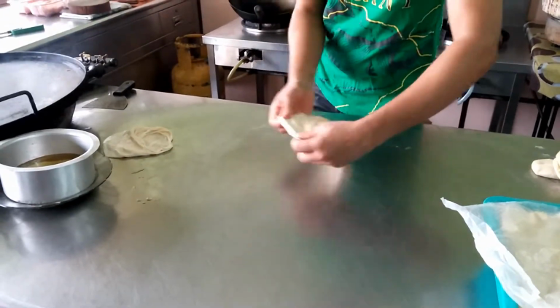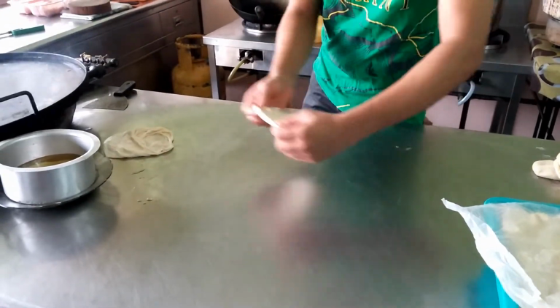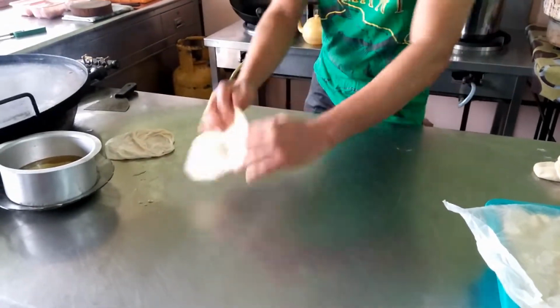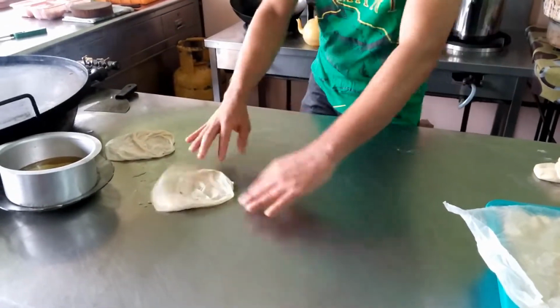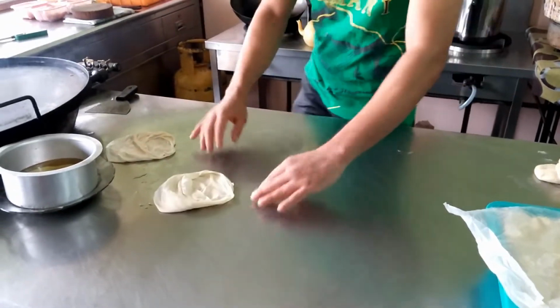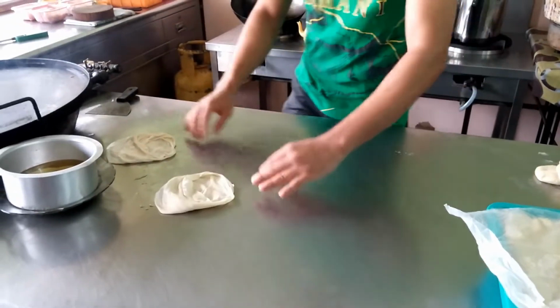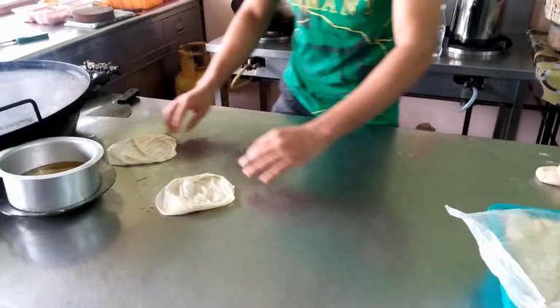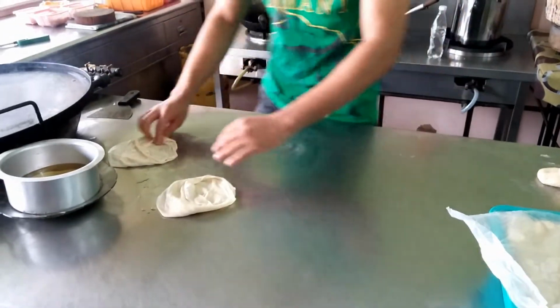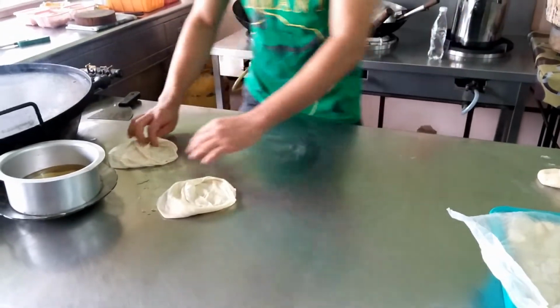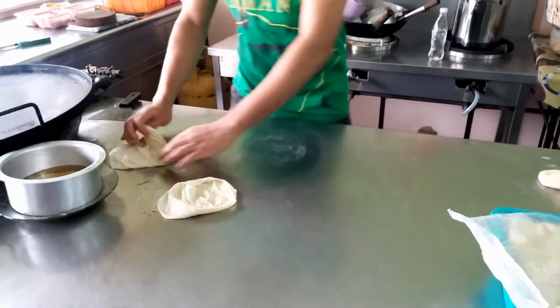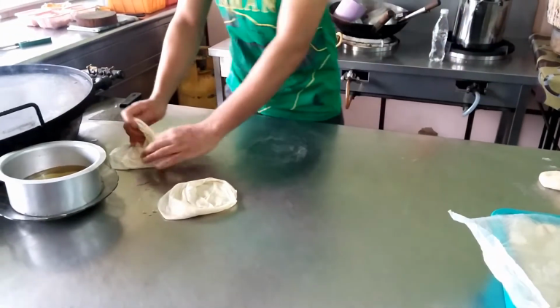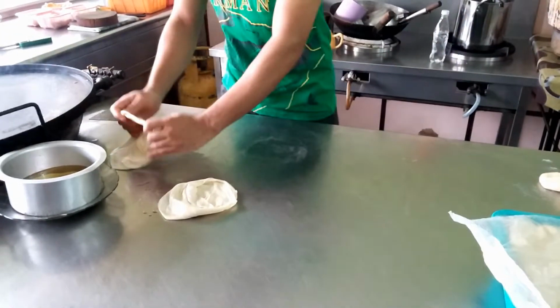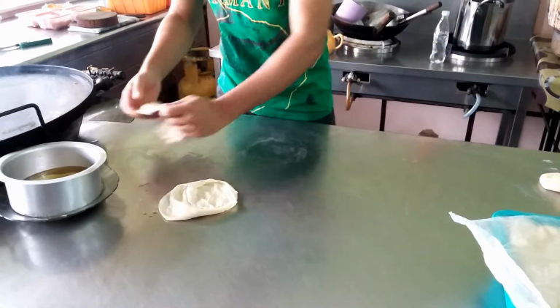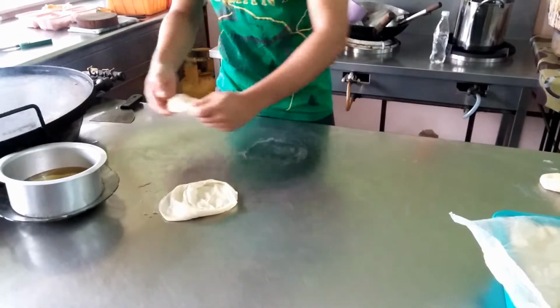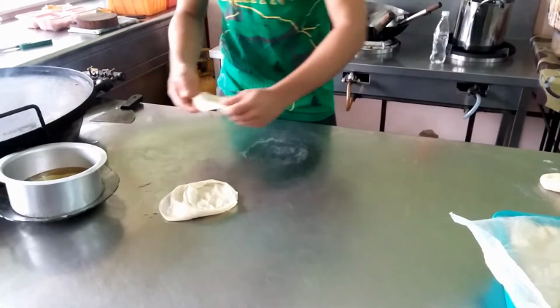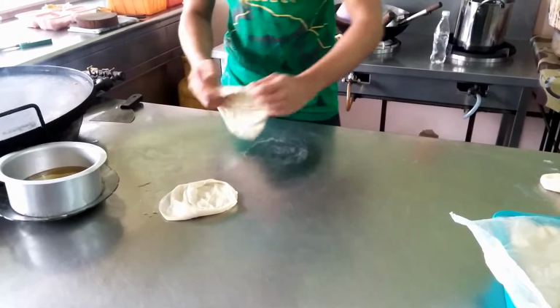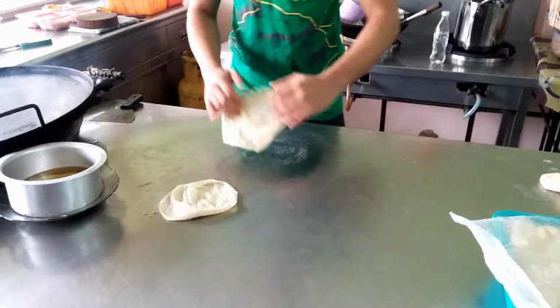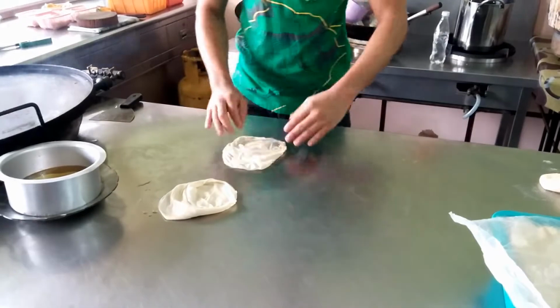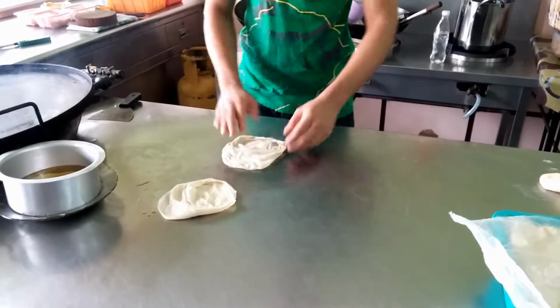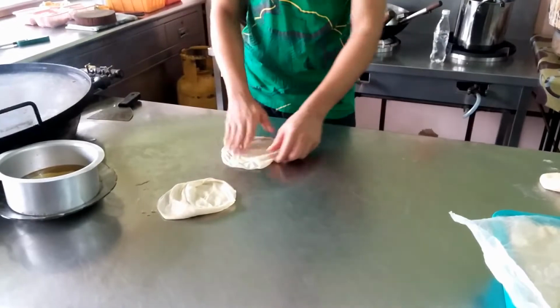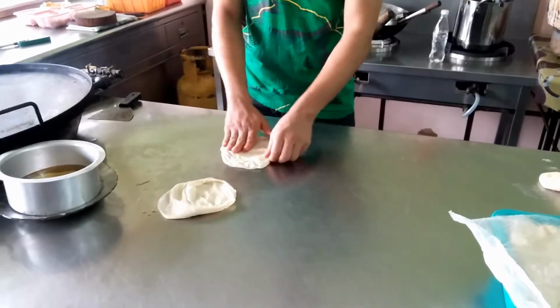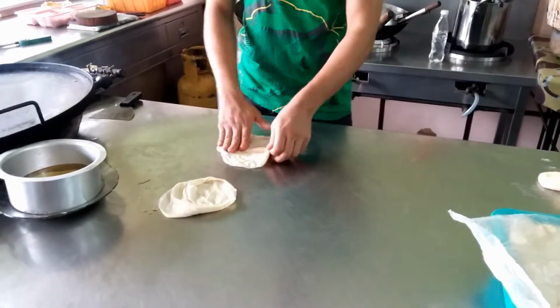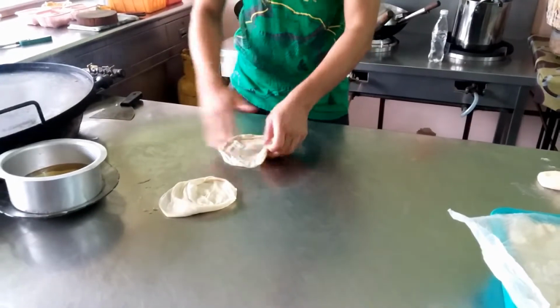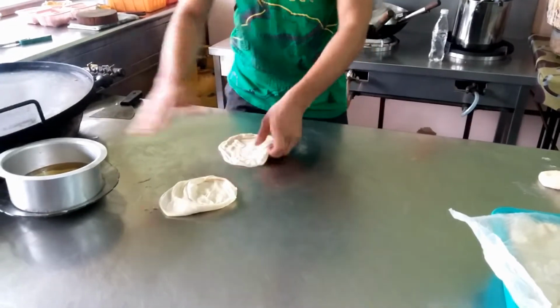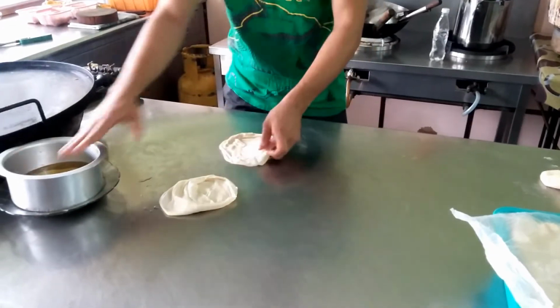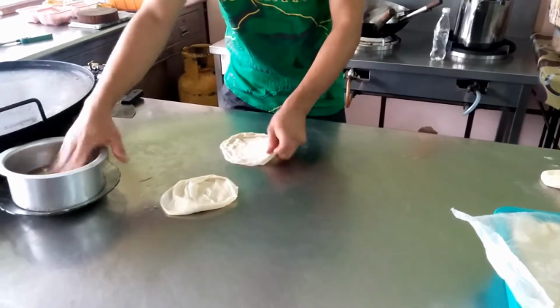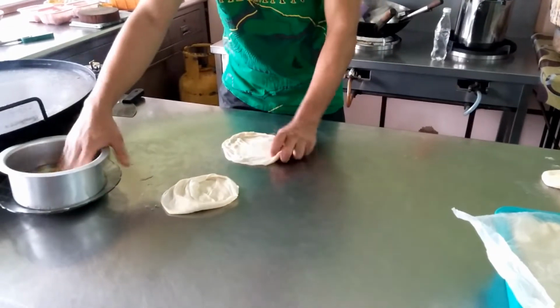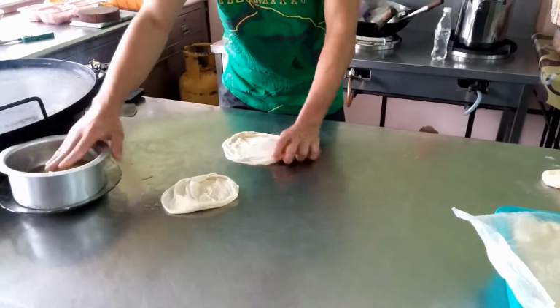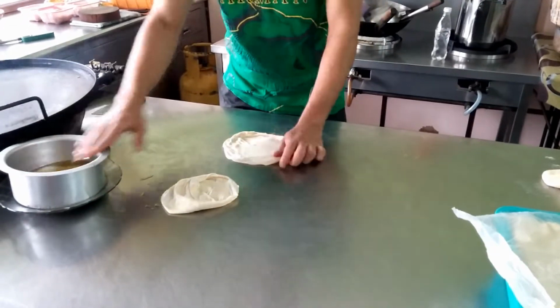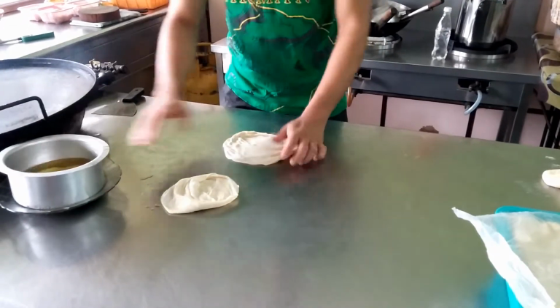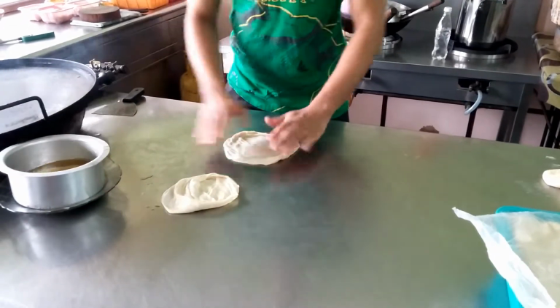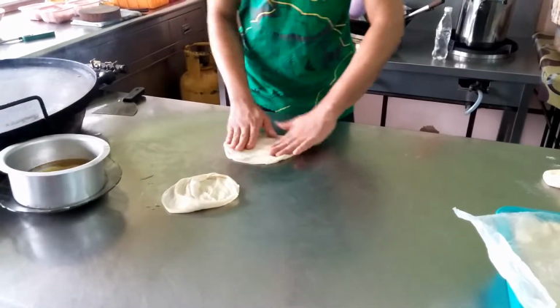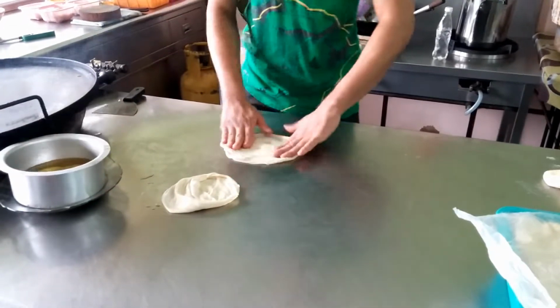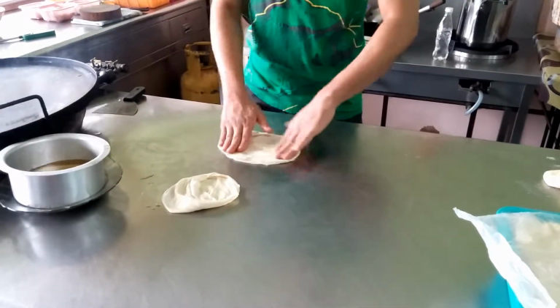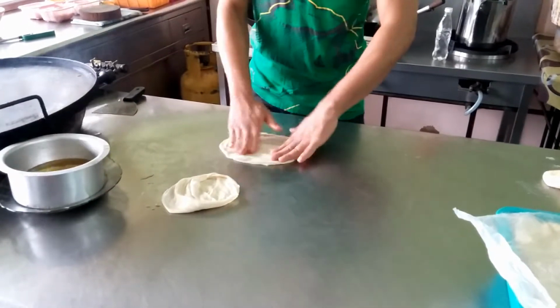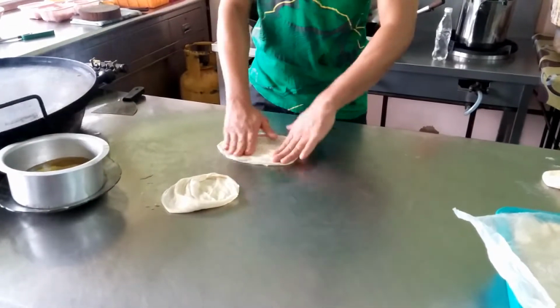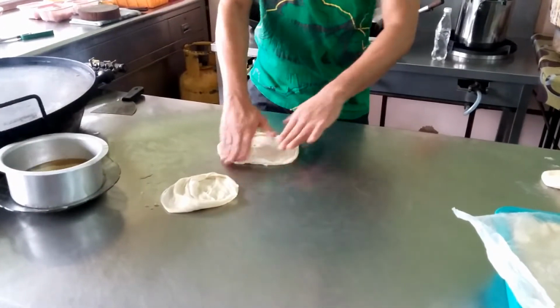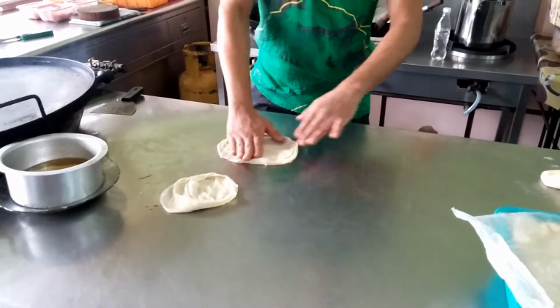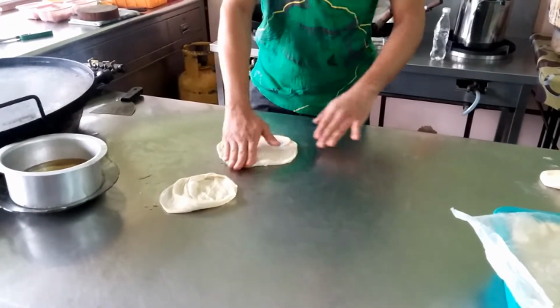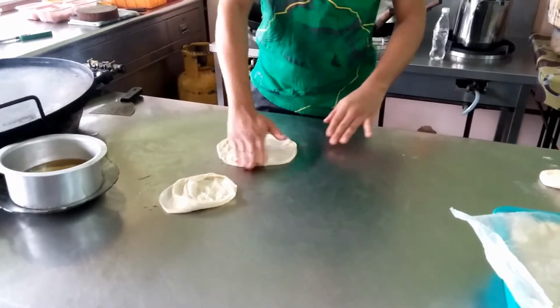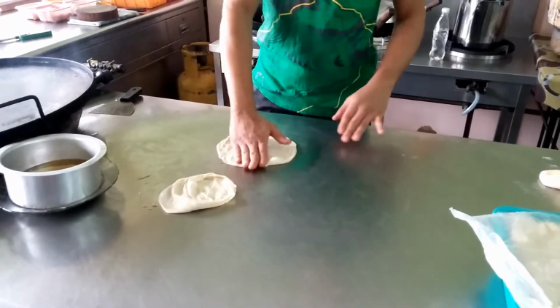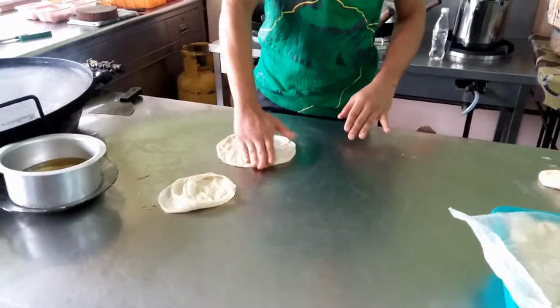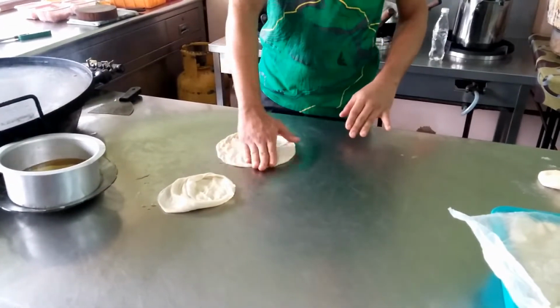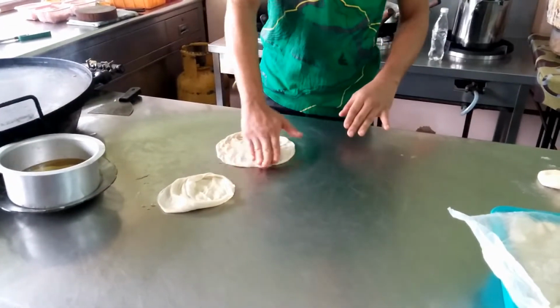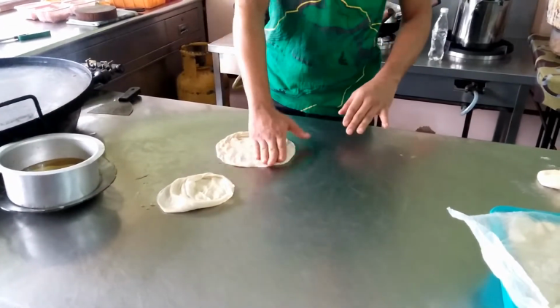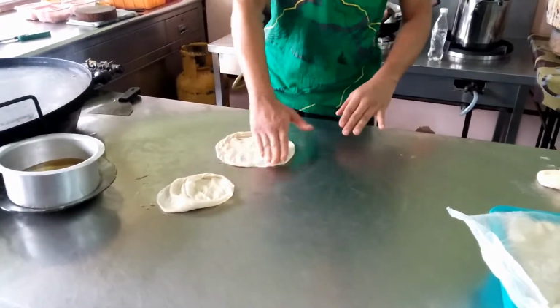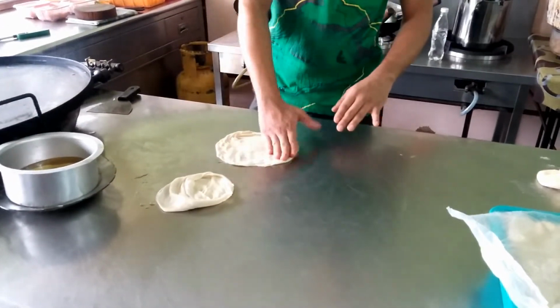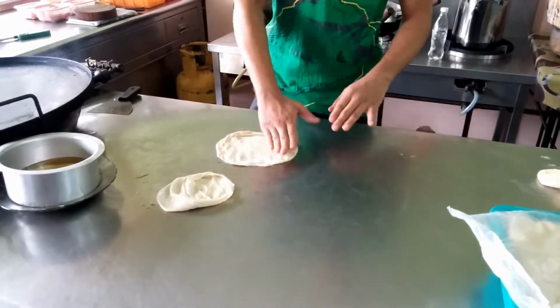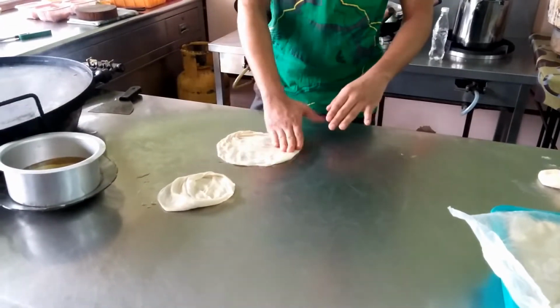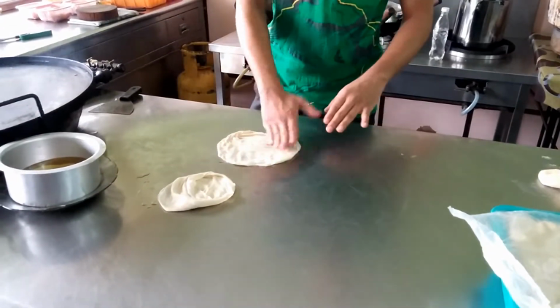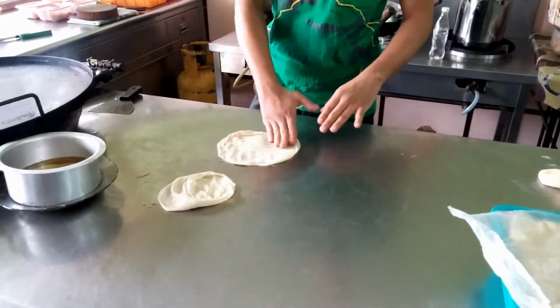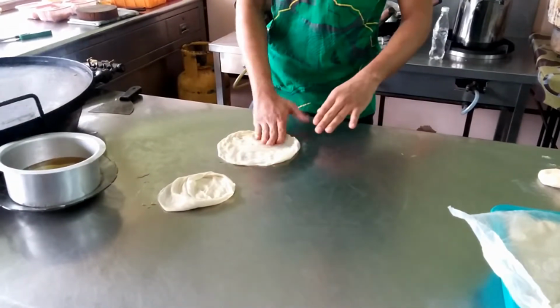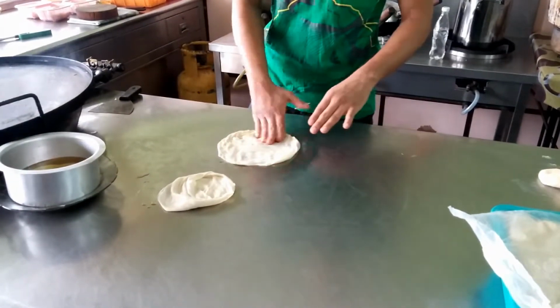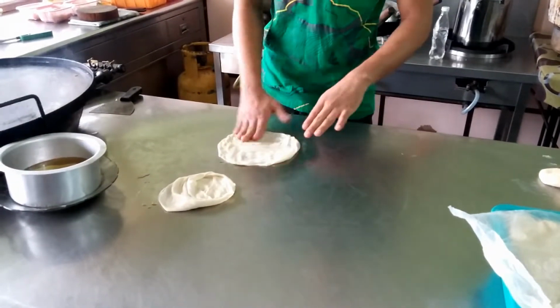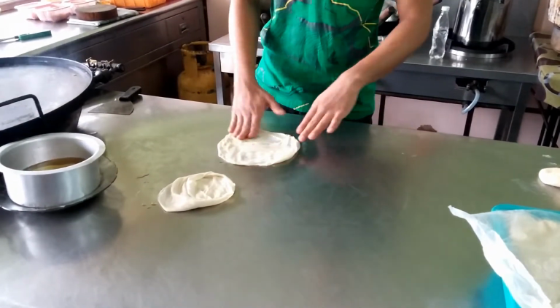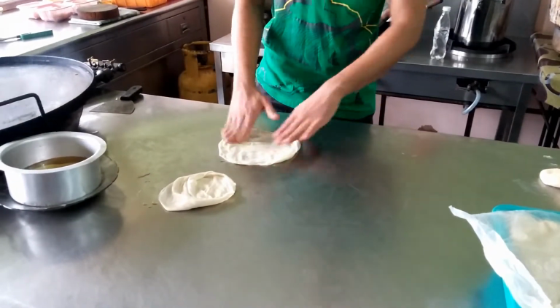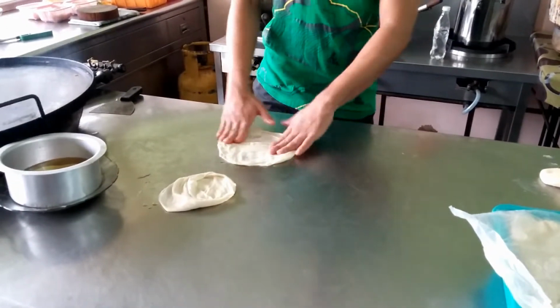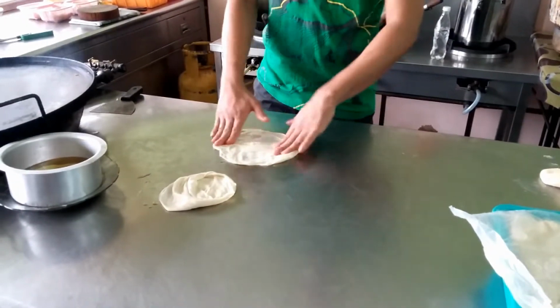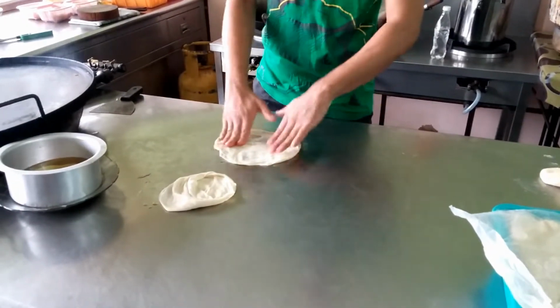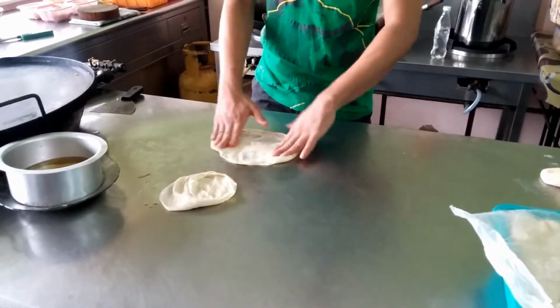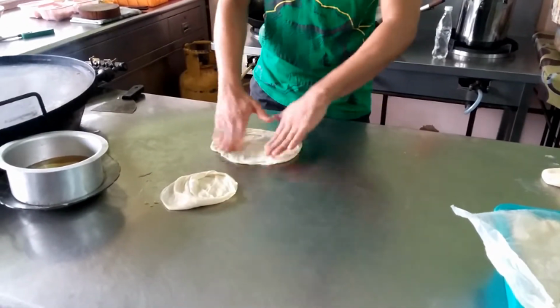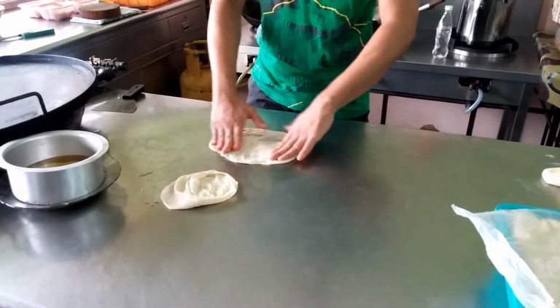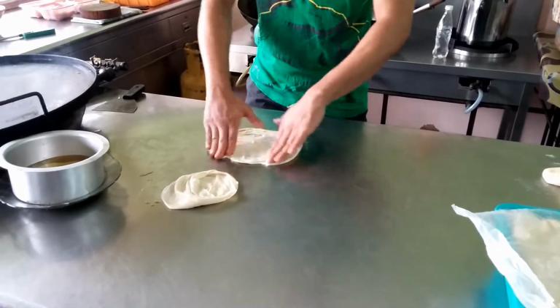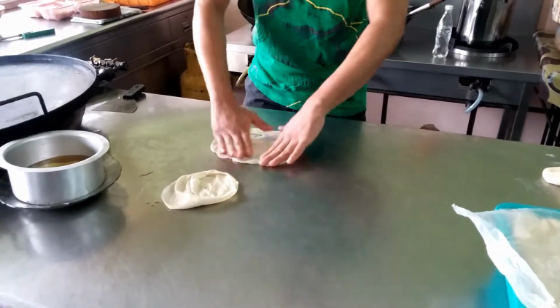It is then being folded back to form a rectangle shape. This helps to create the yummy flaky layers.